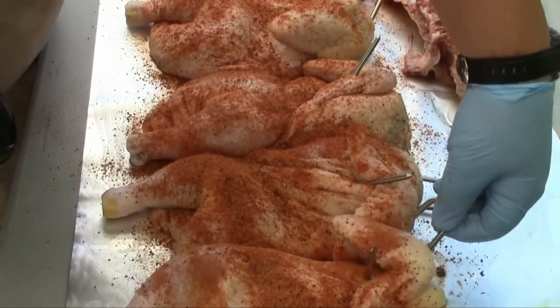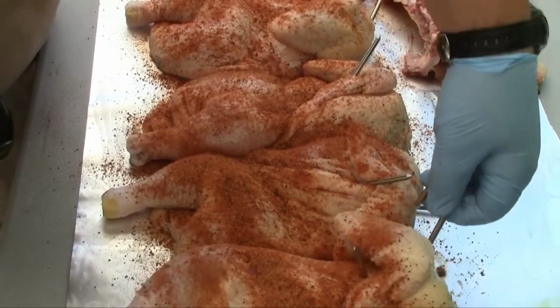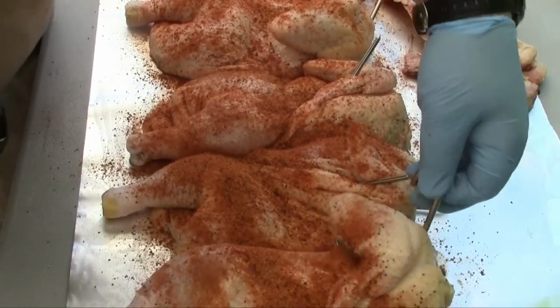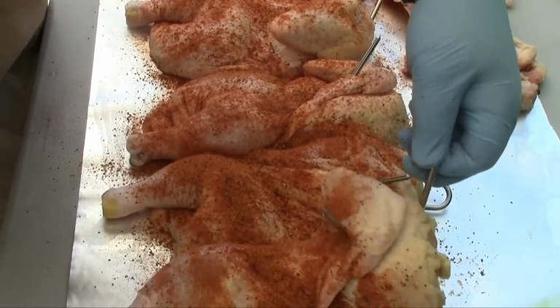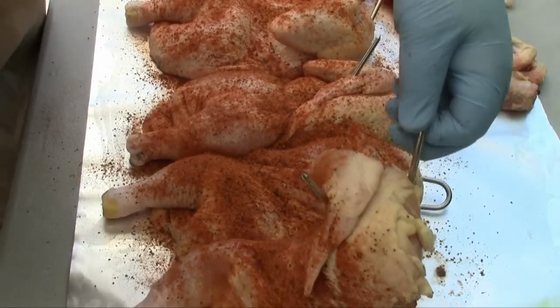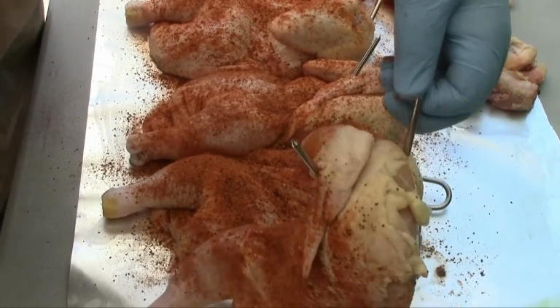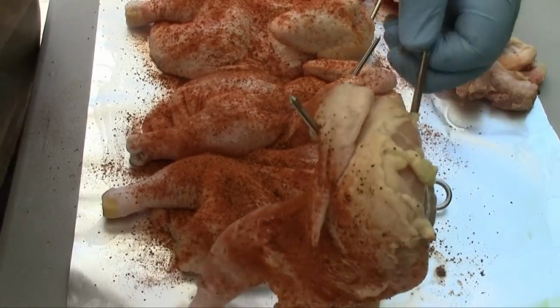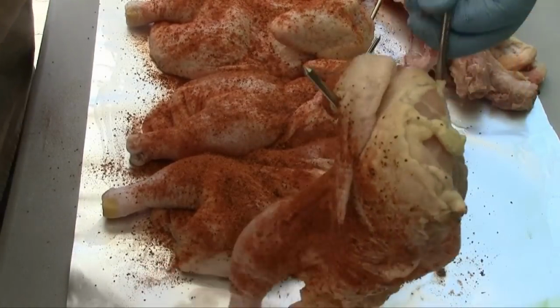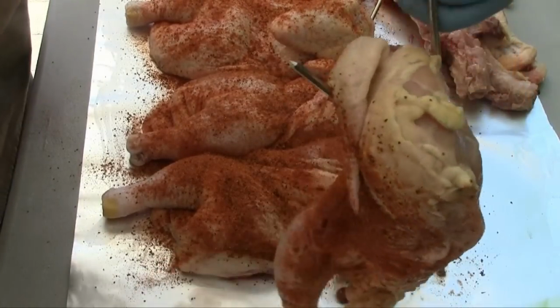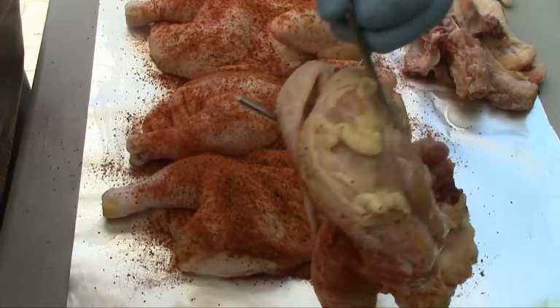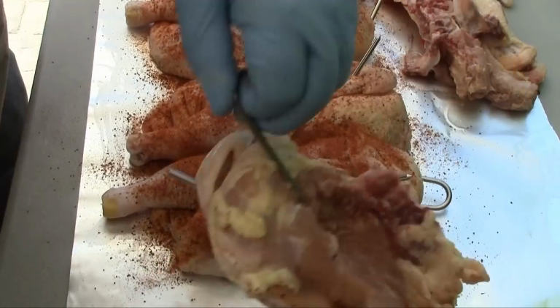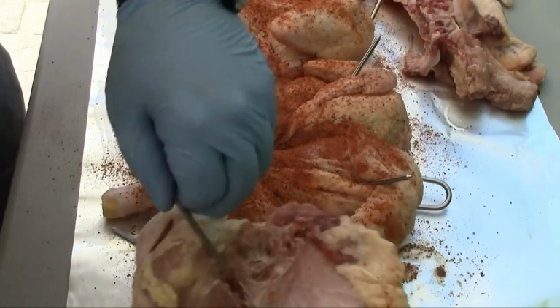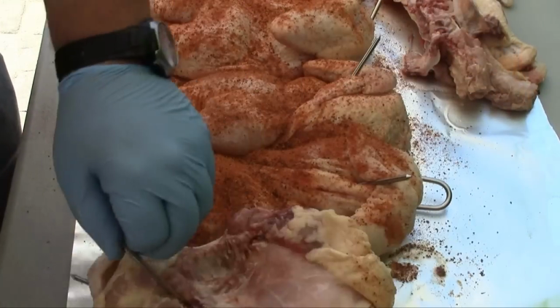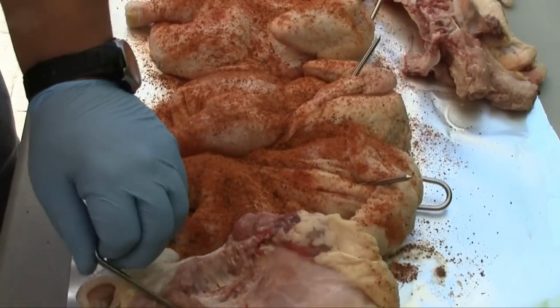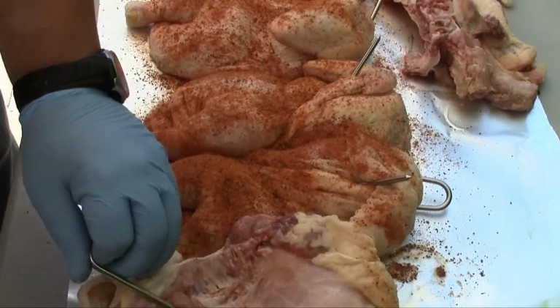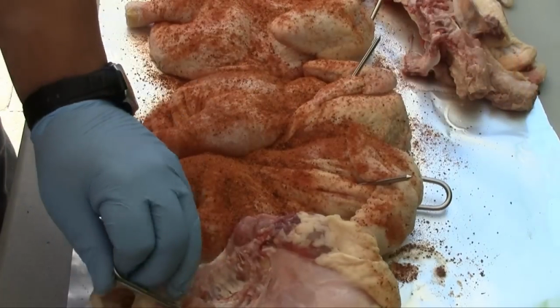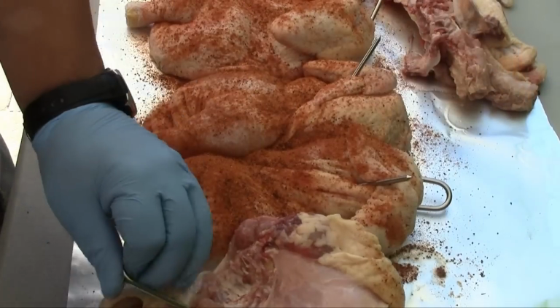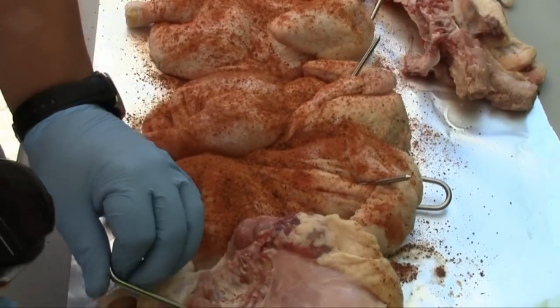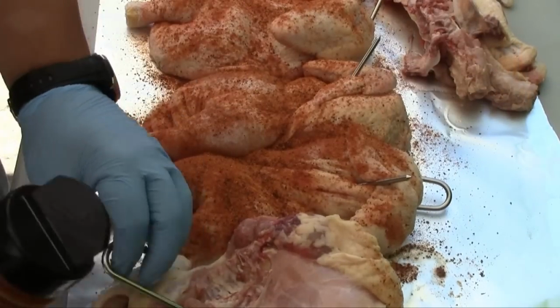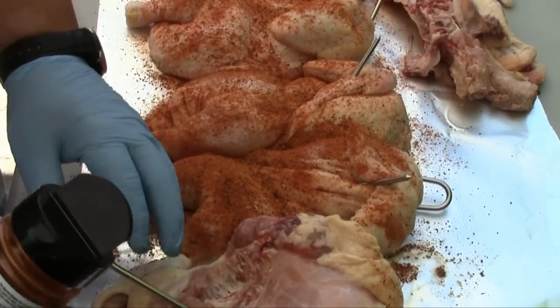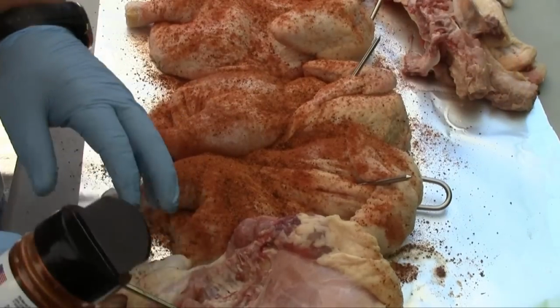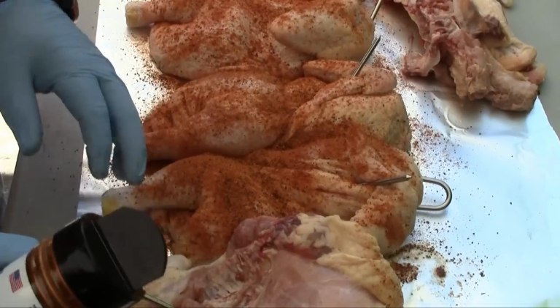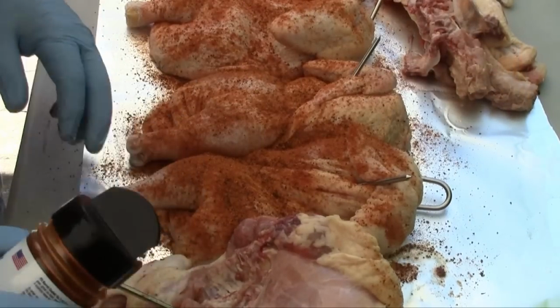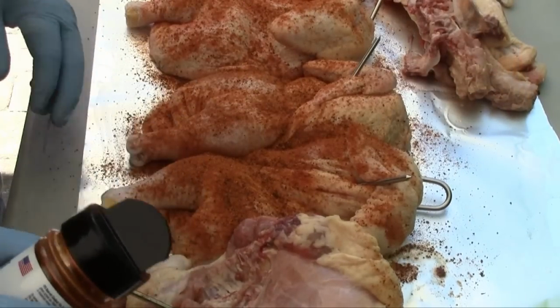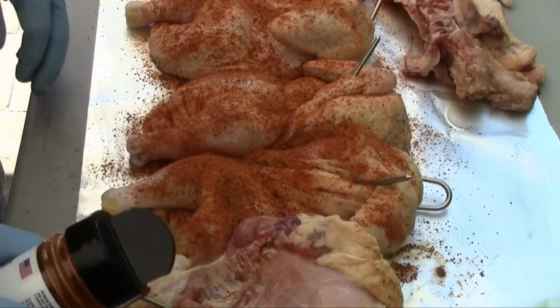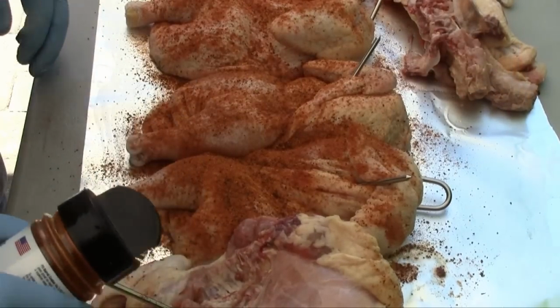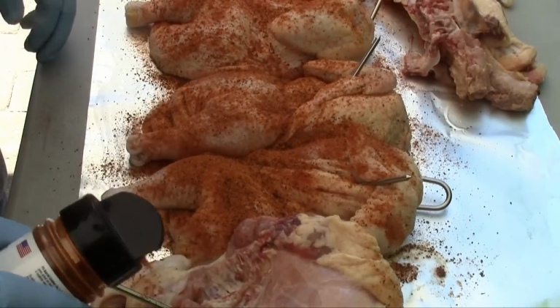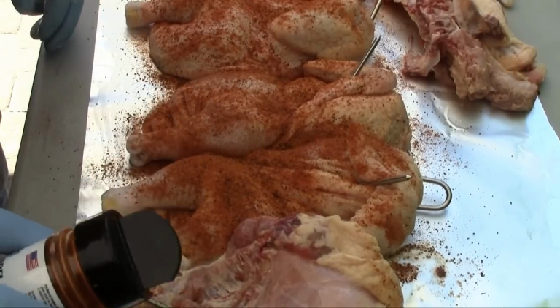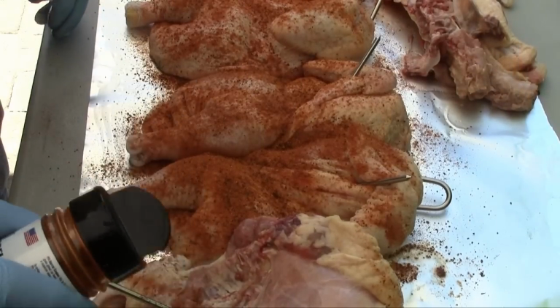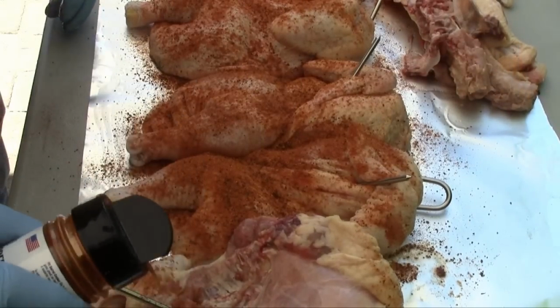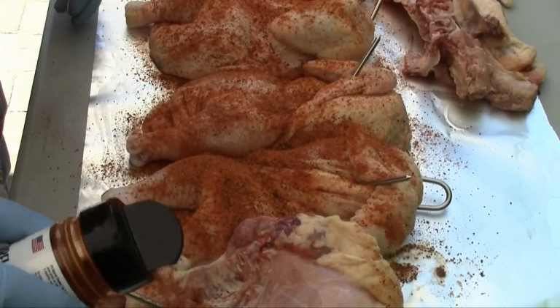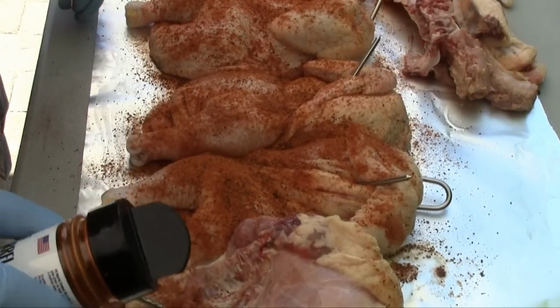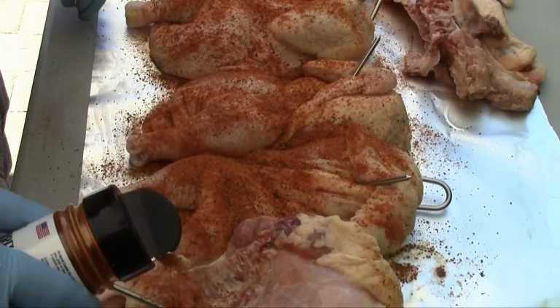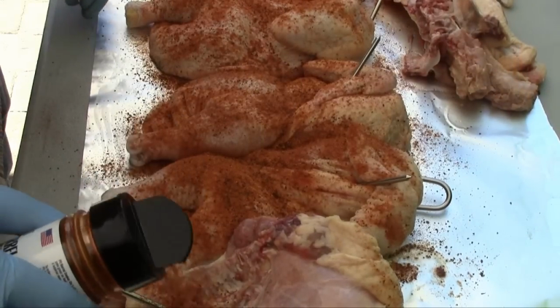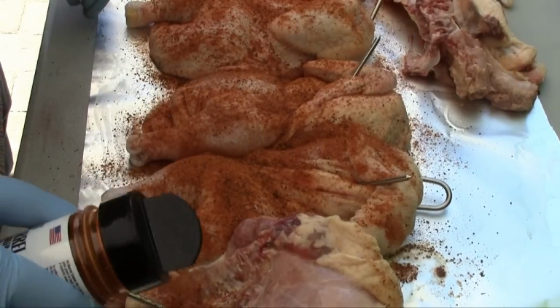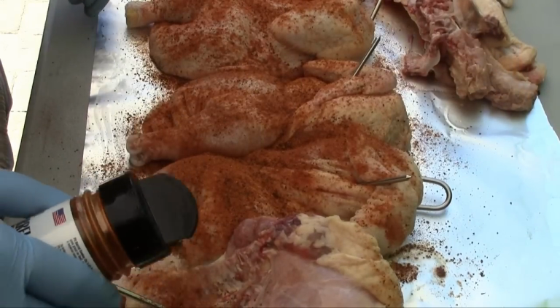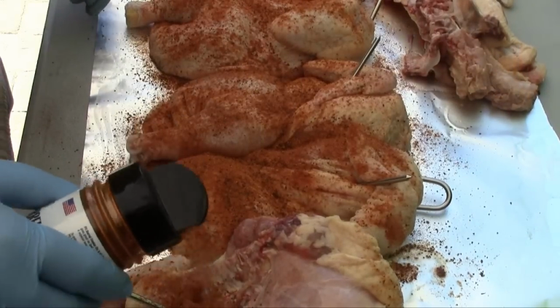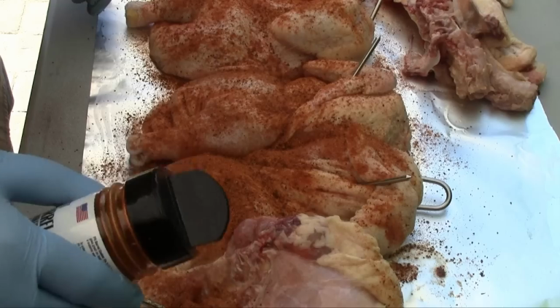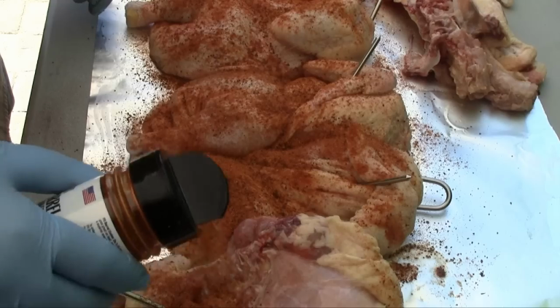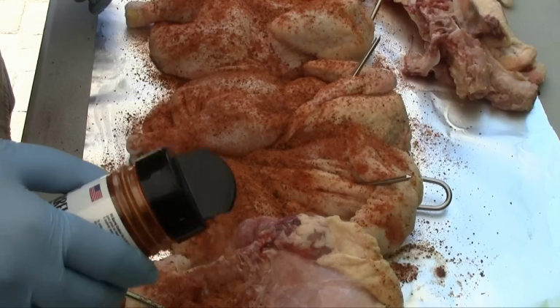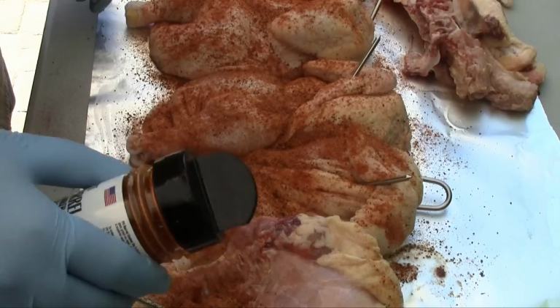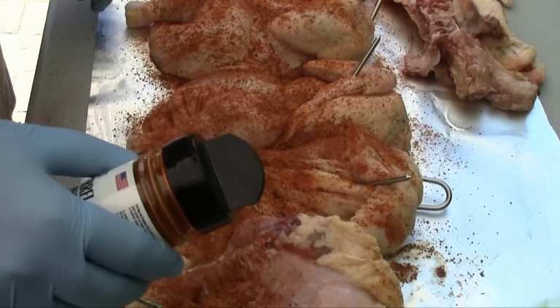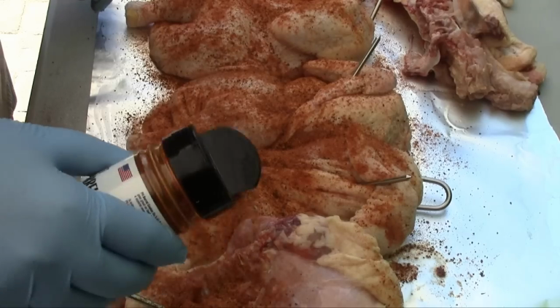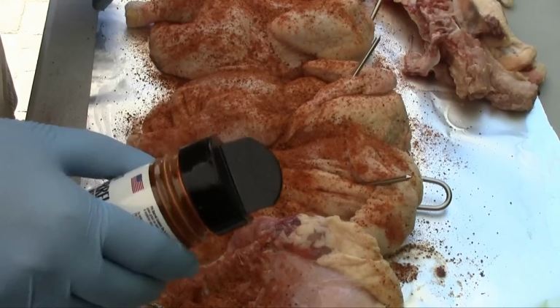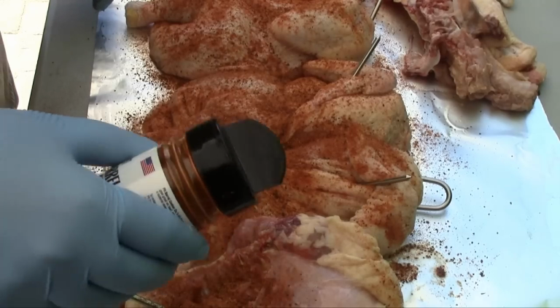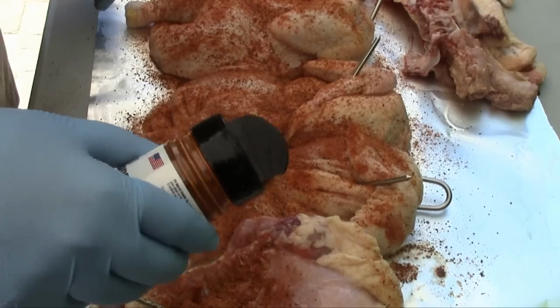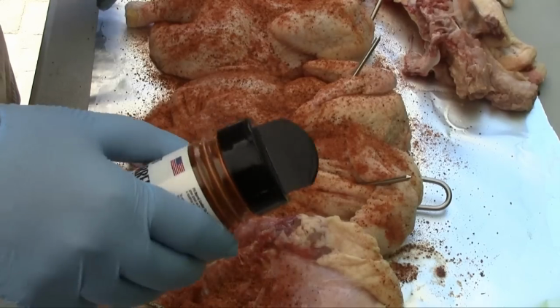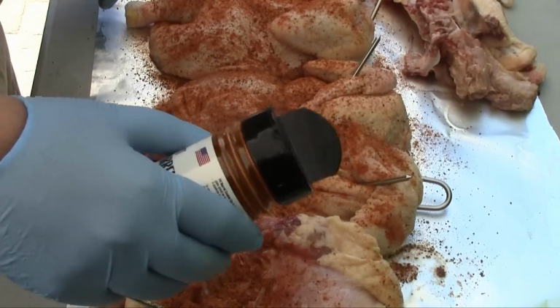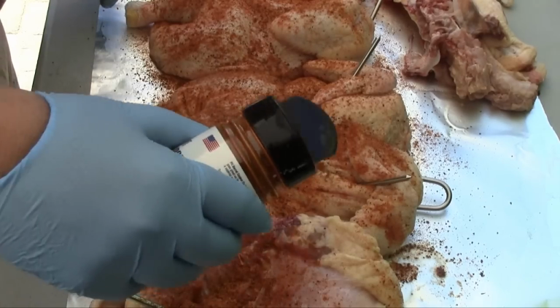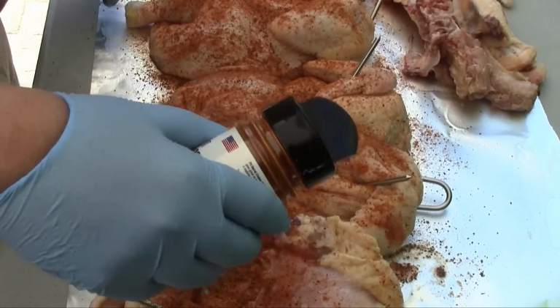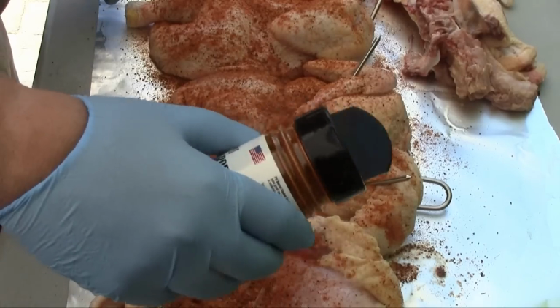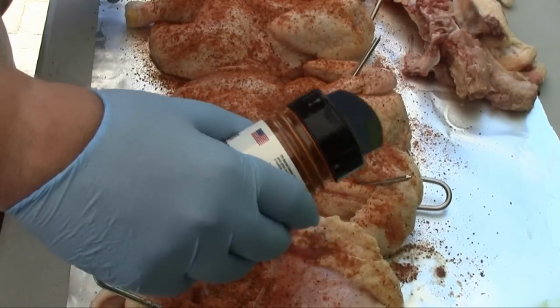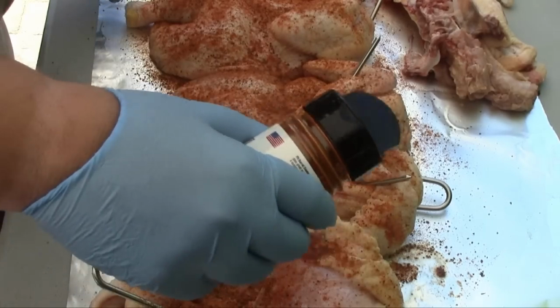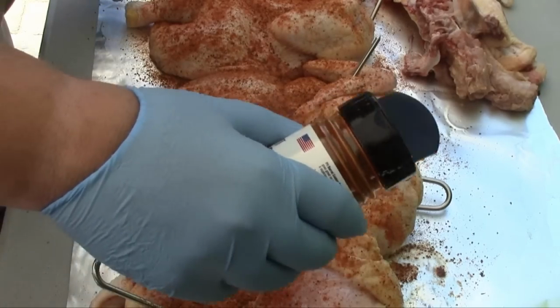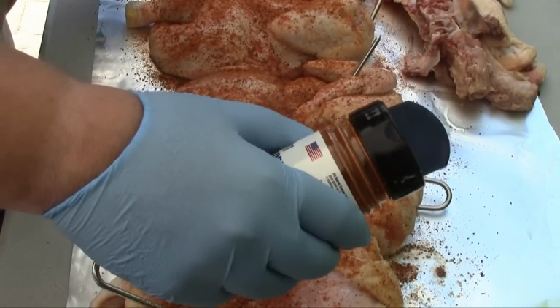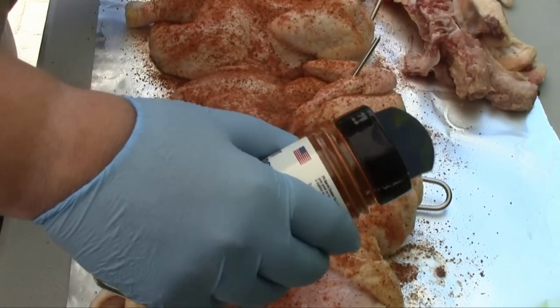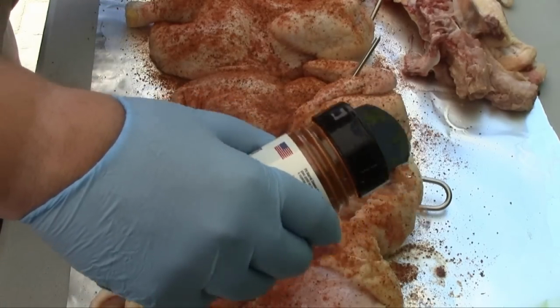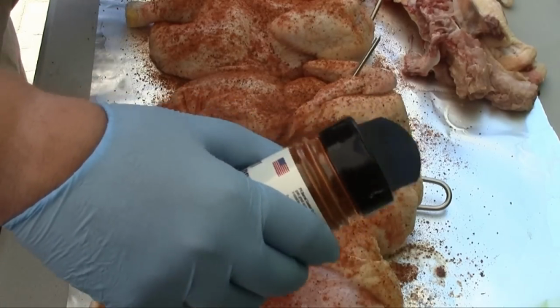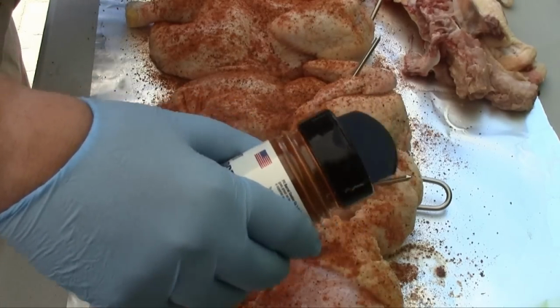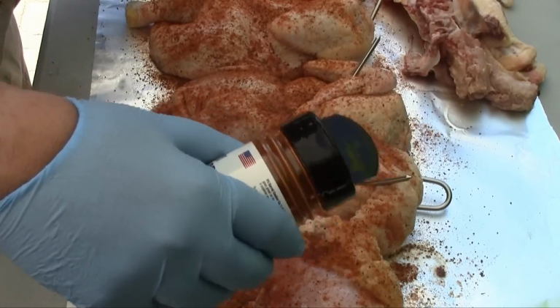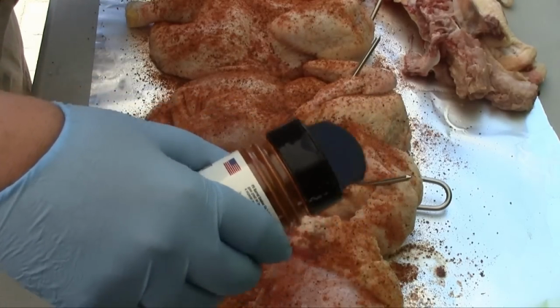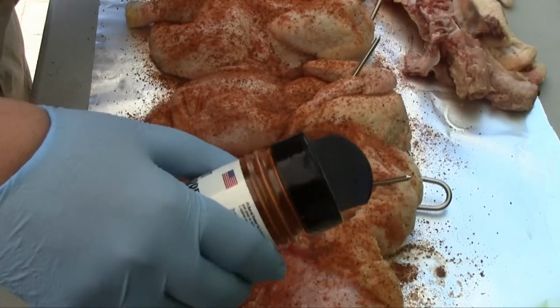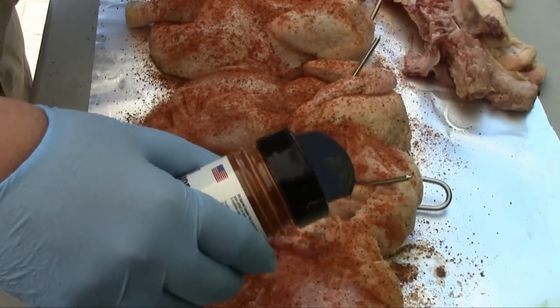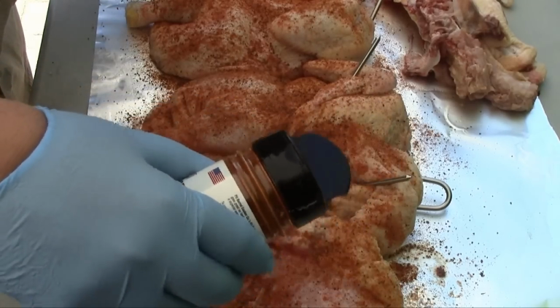I'm cooking four chickens today so I've got eight halves. We'll pat it on, then flip these guys over and hit the backside. I'll get all of these seasoned up and we'll be back to put them on the grill.